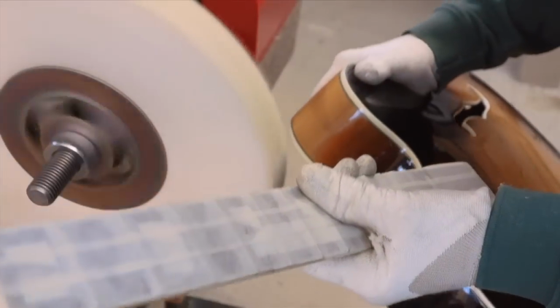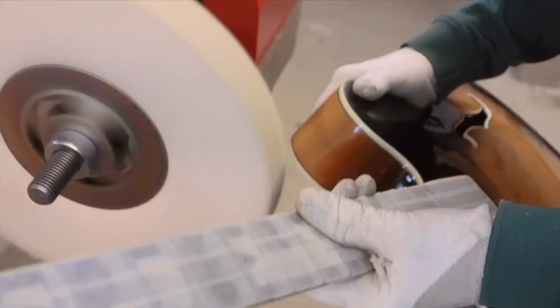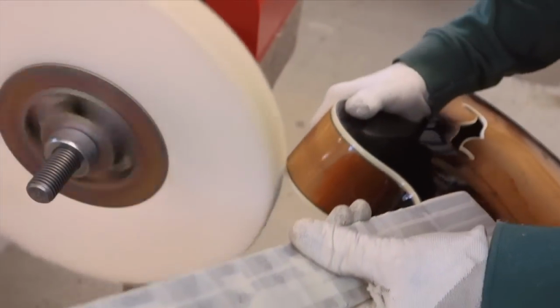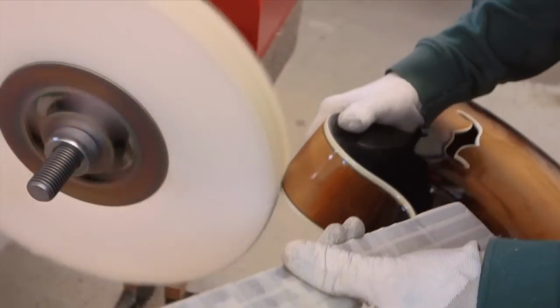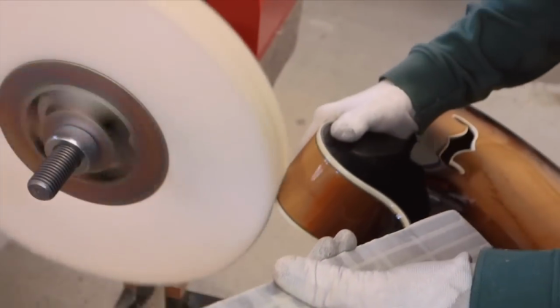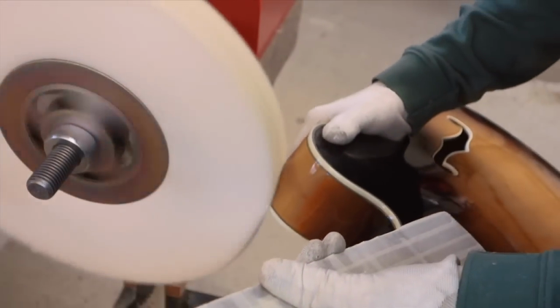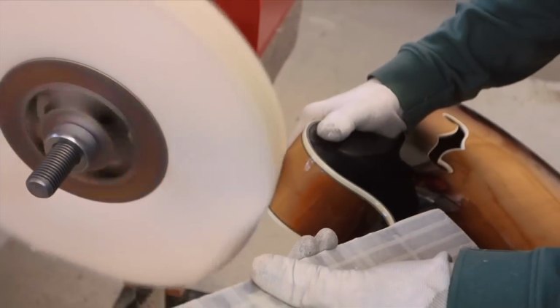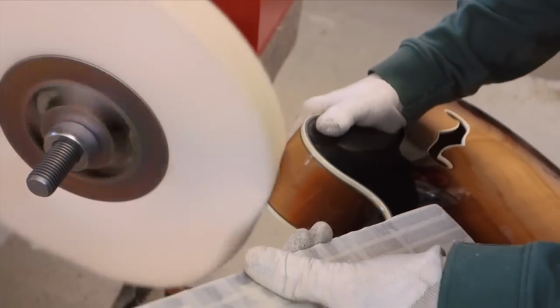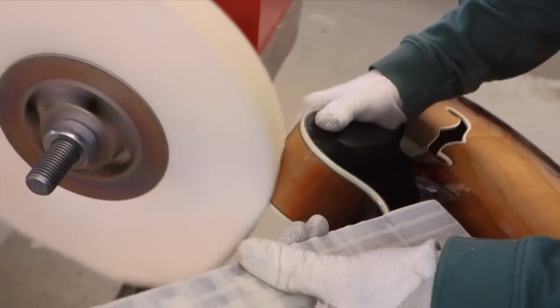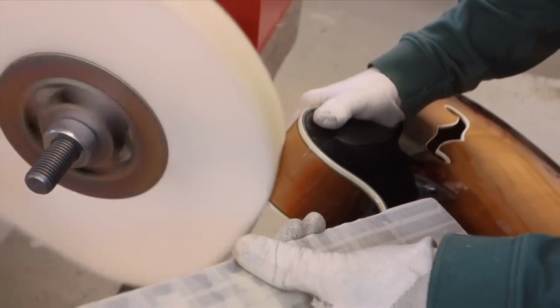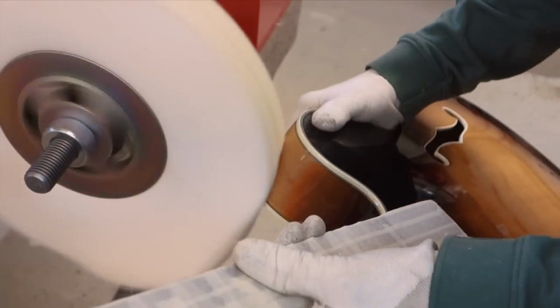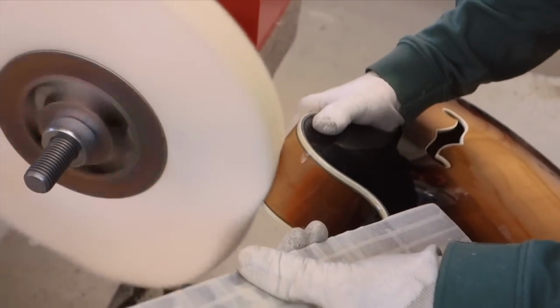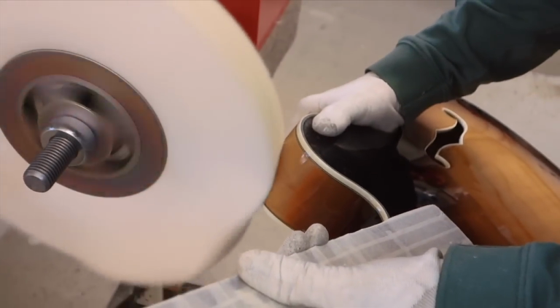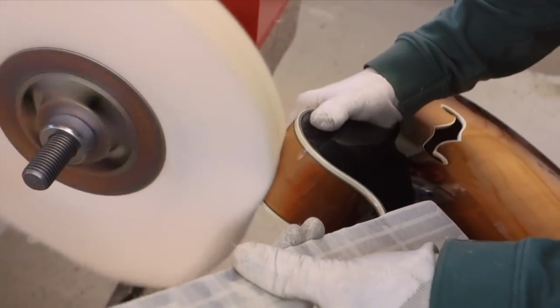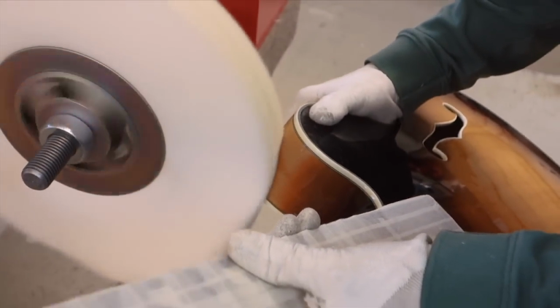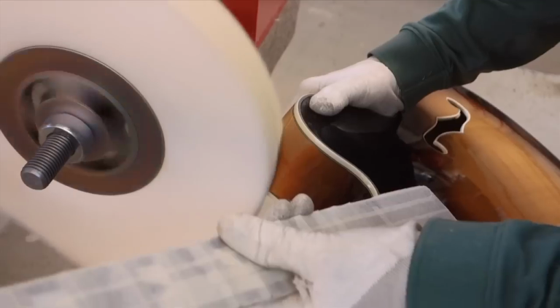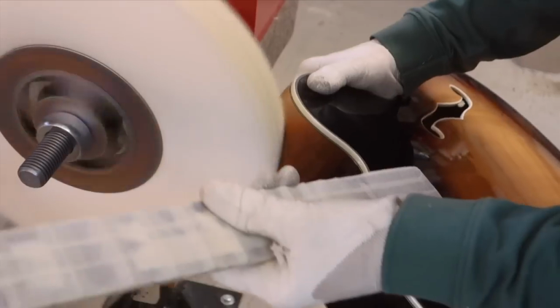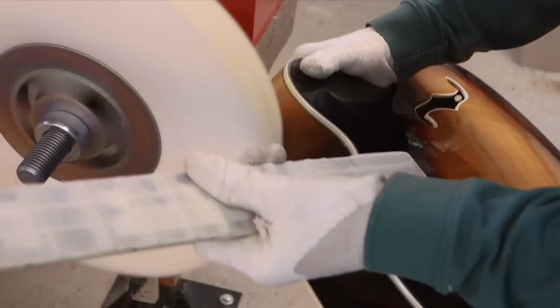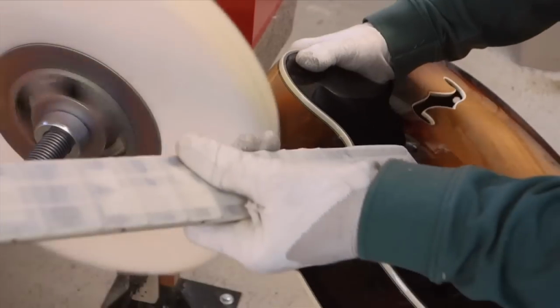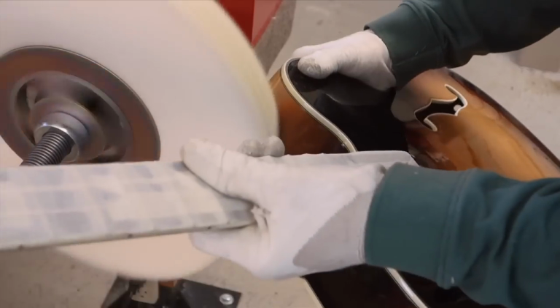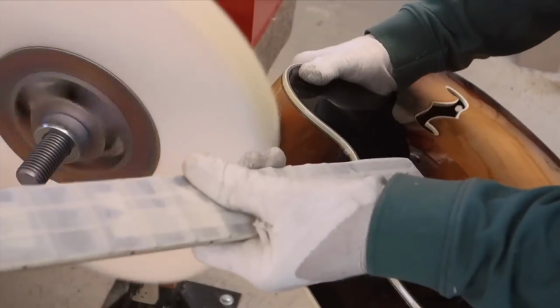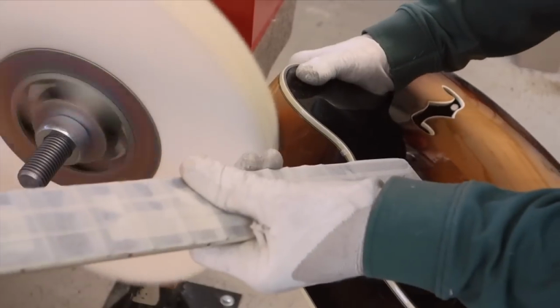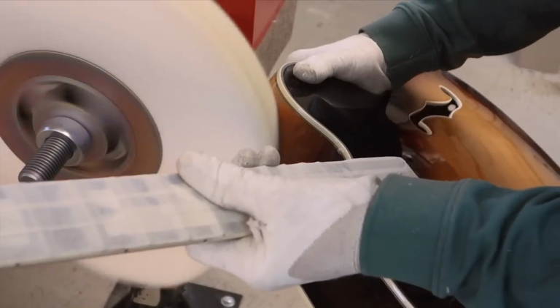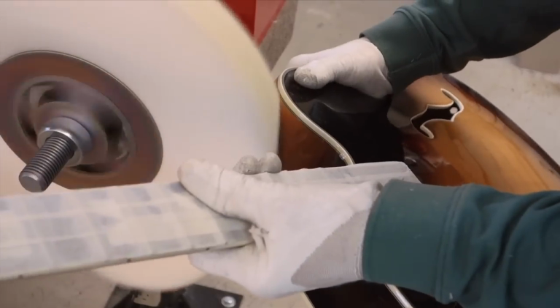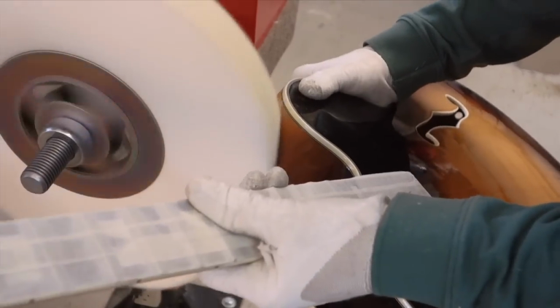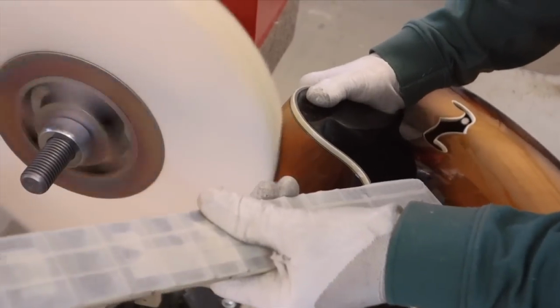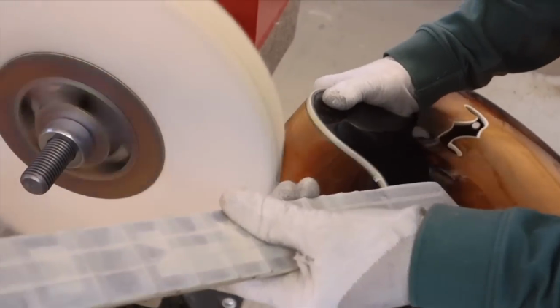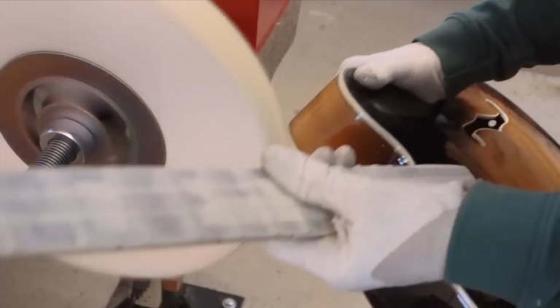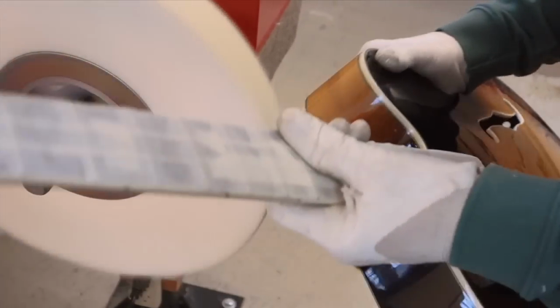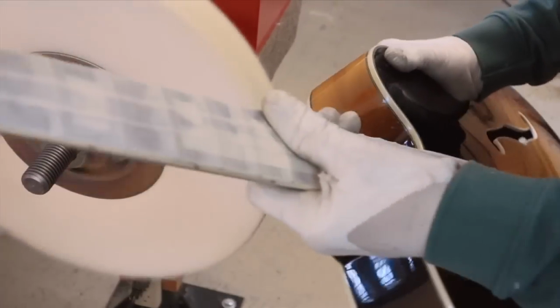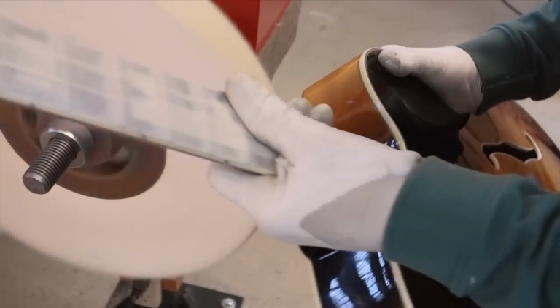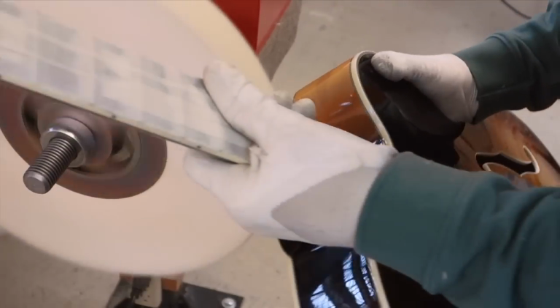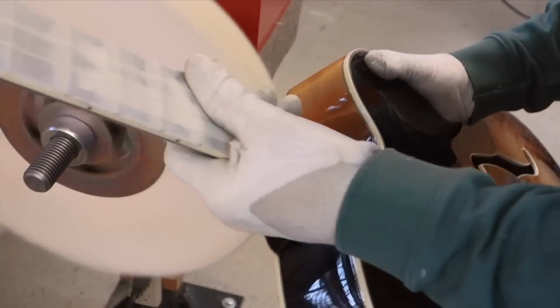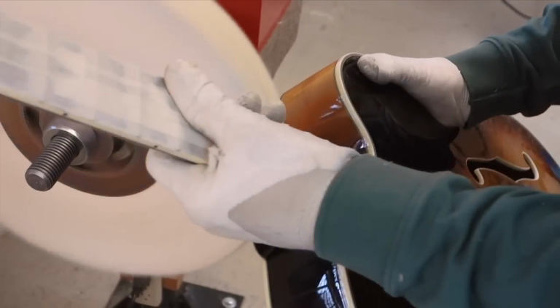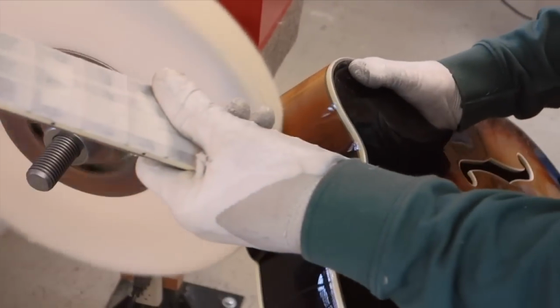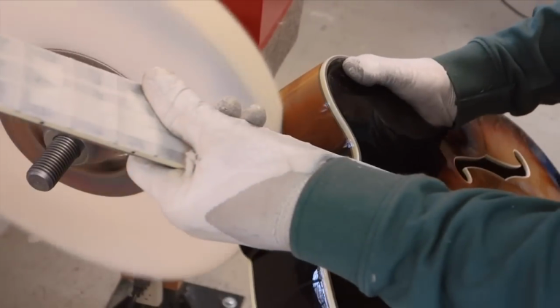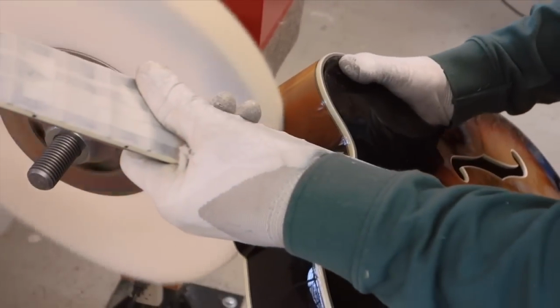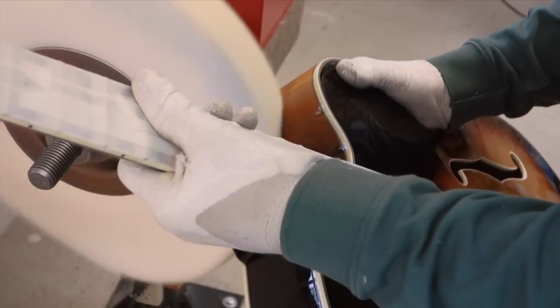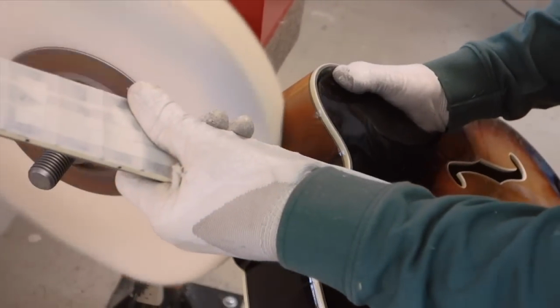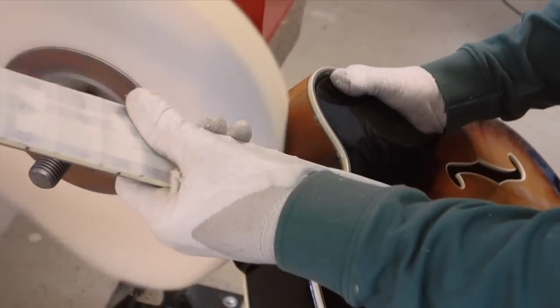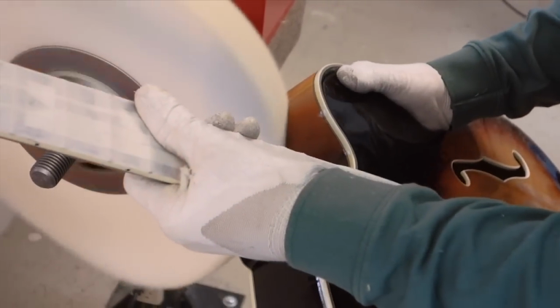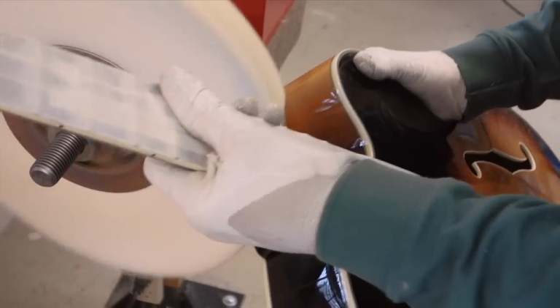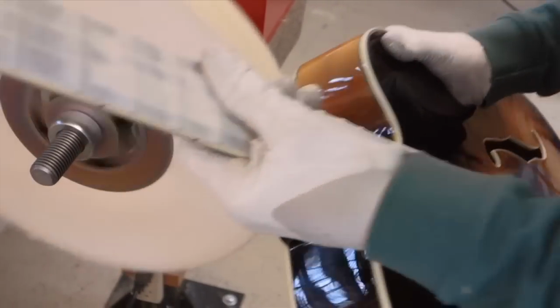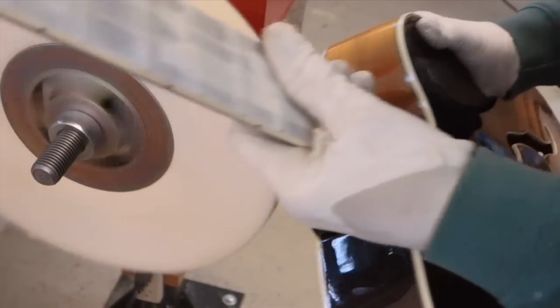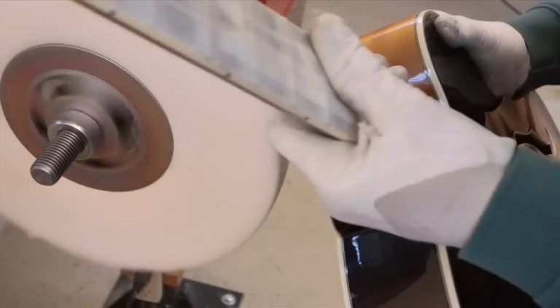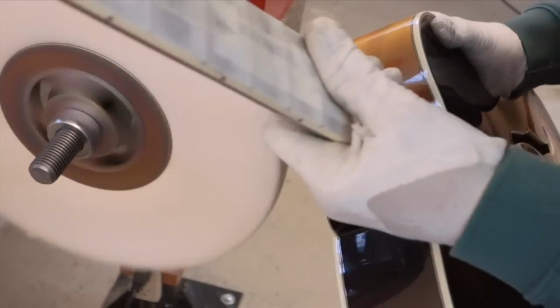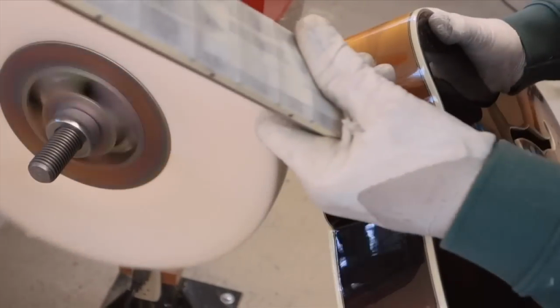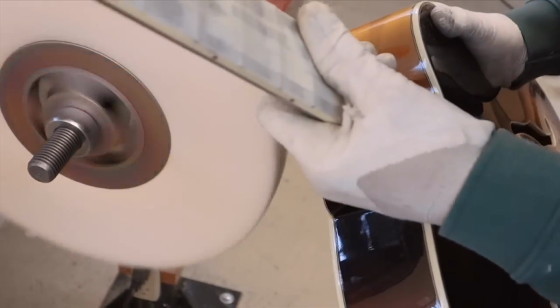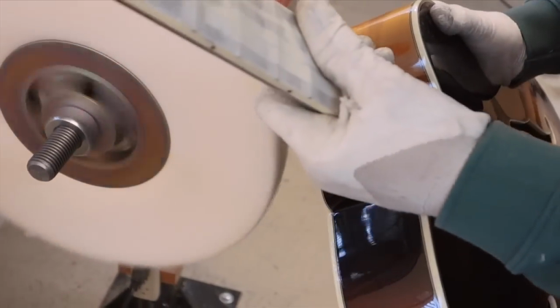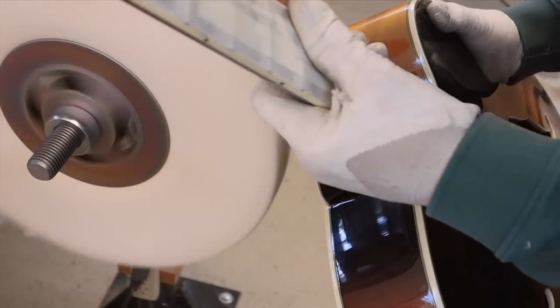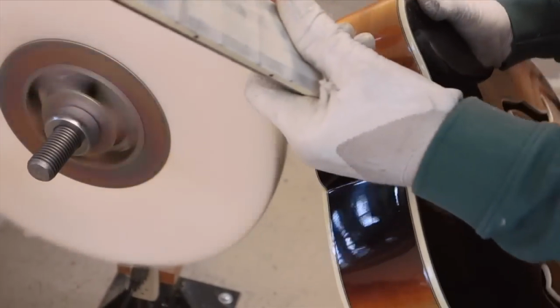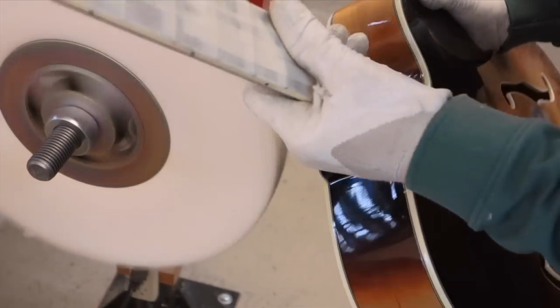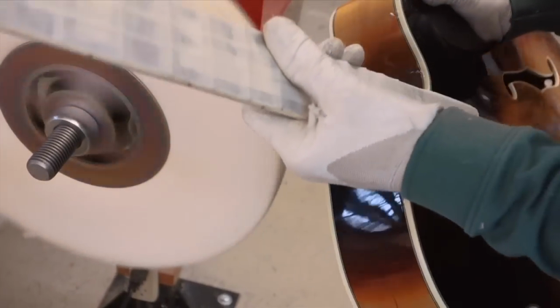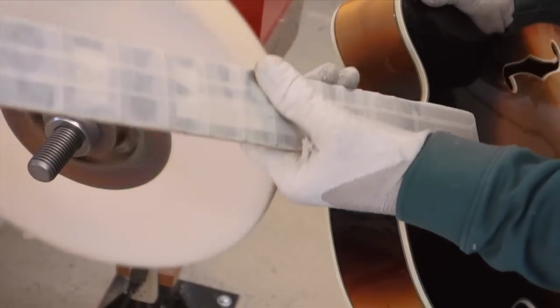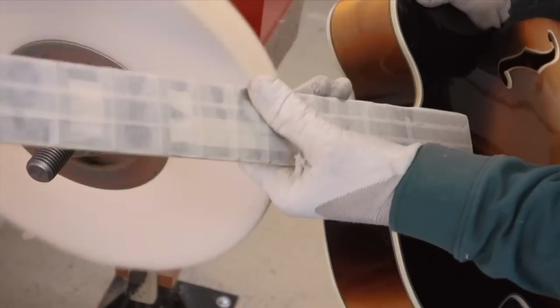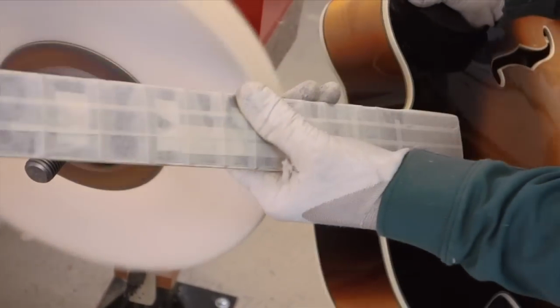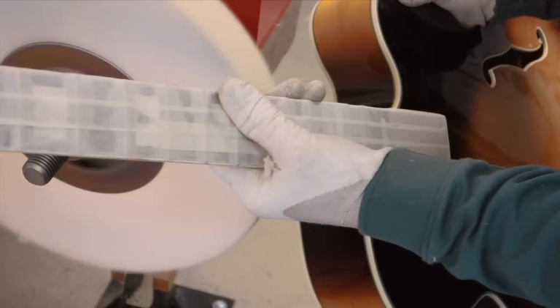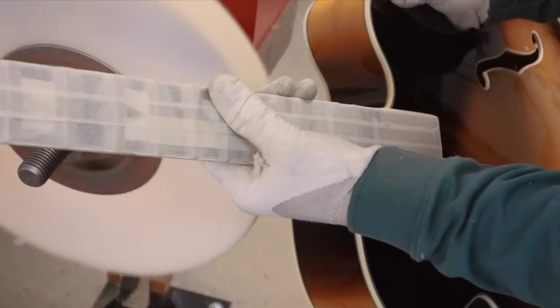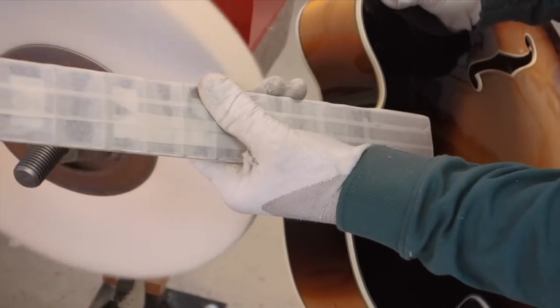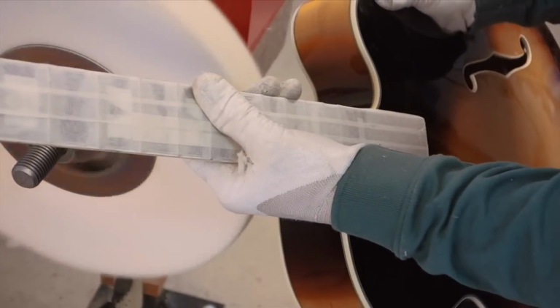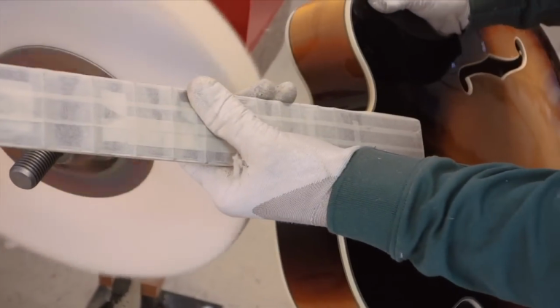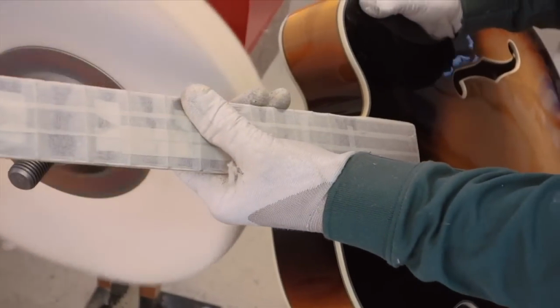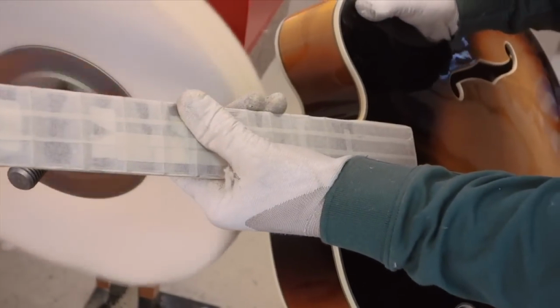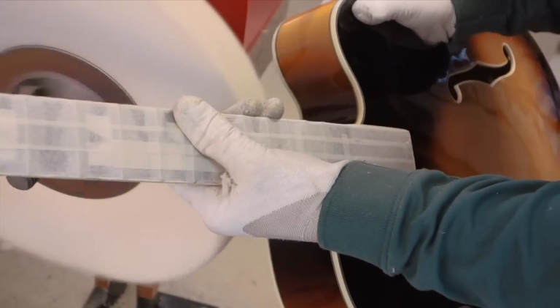I don't get as much lacquer in the tight areas and I give them extra attention when I'm sanding, so the fine compound is really all I need.